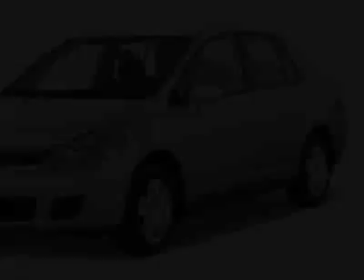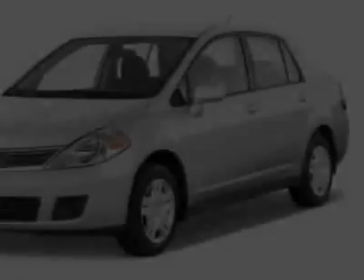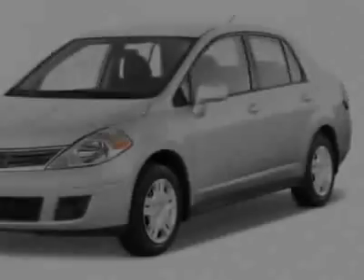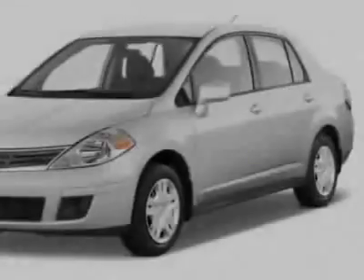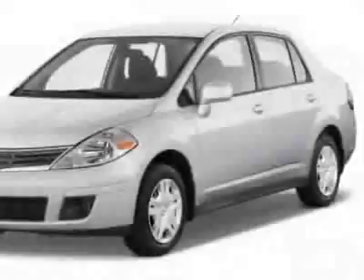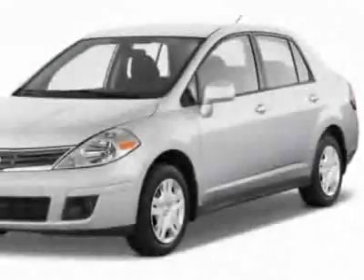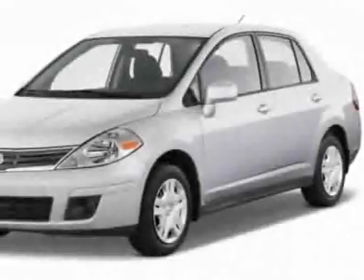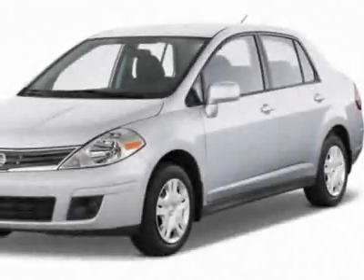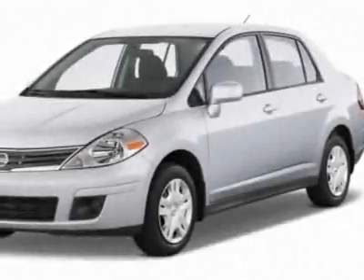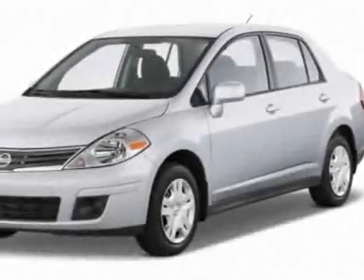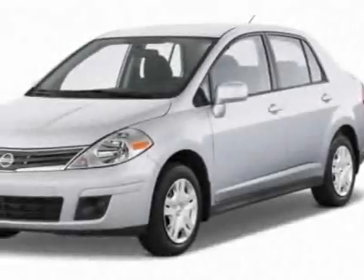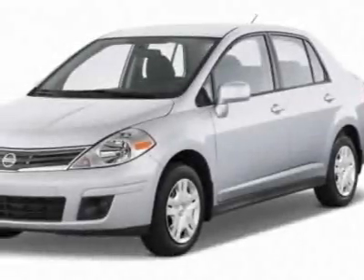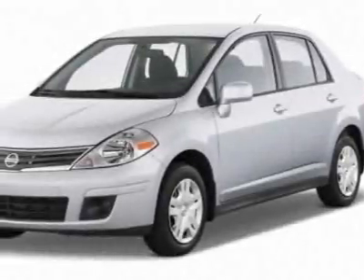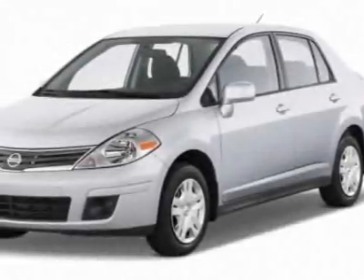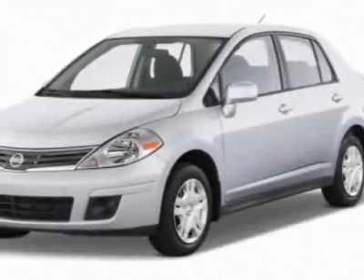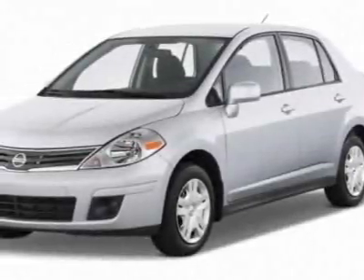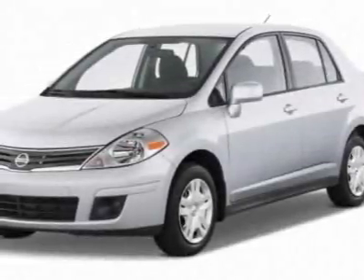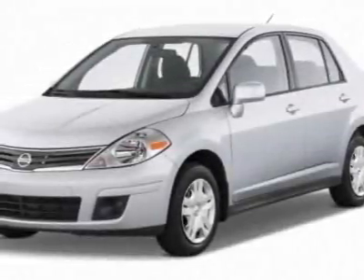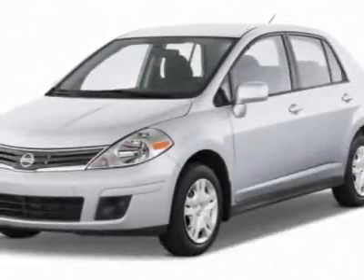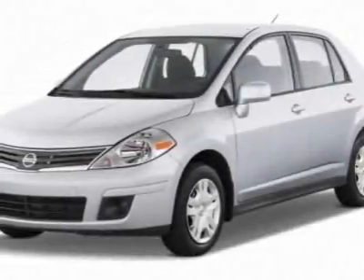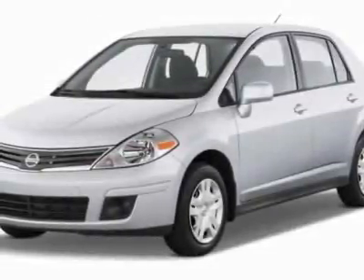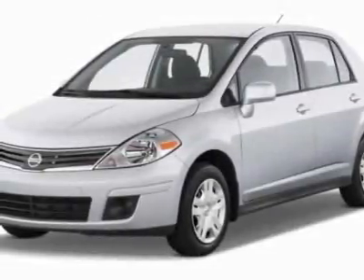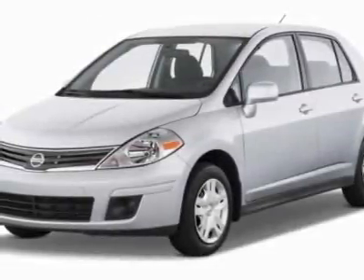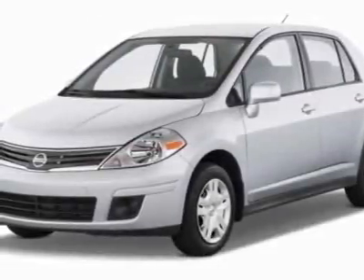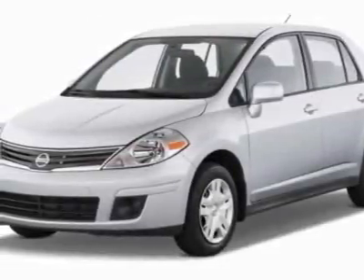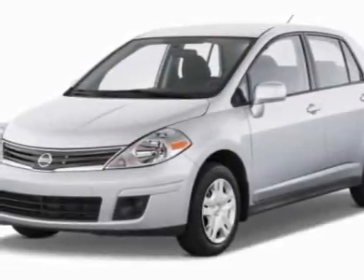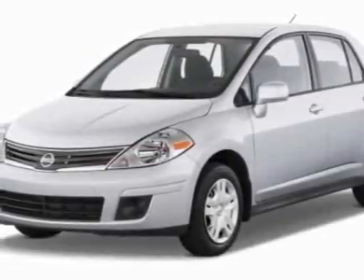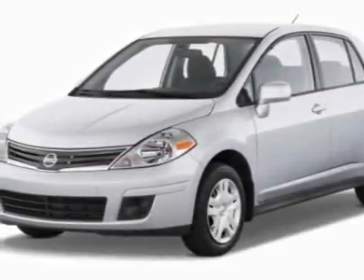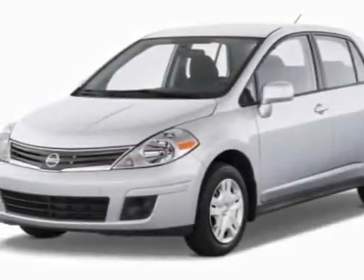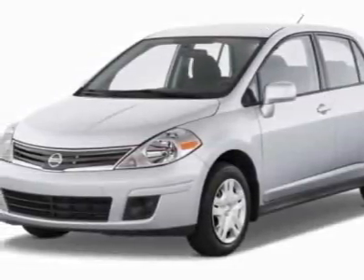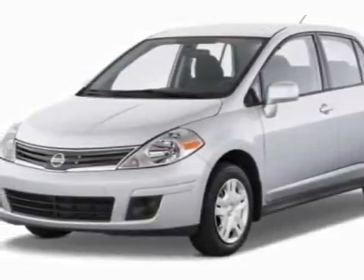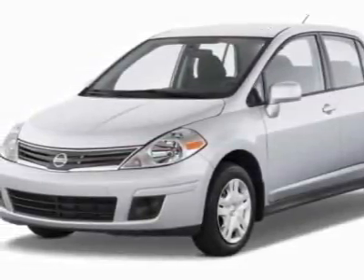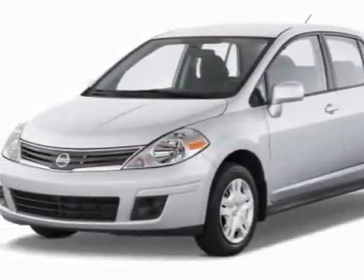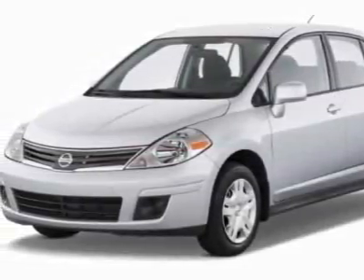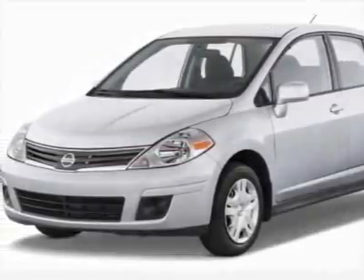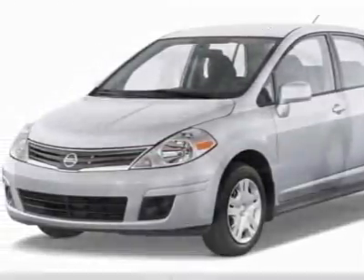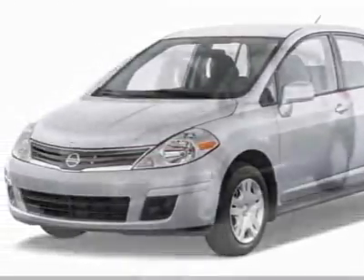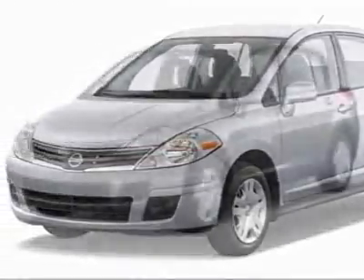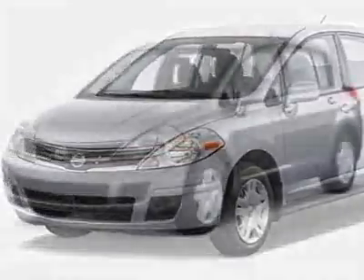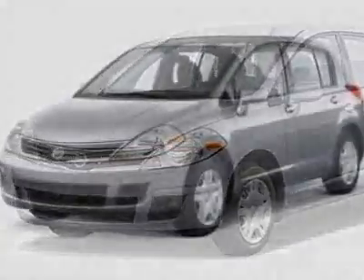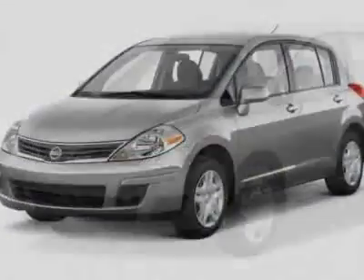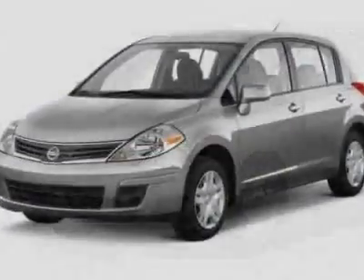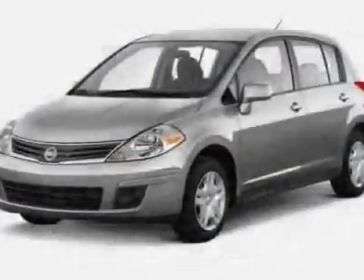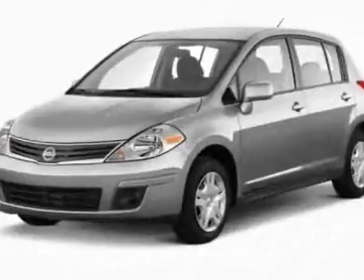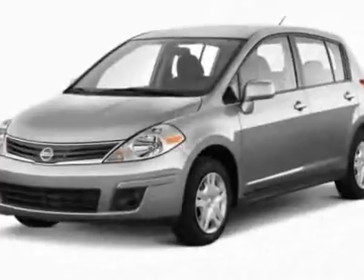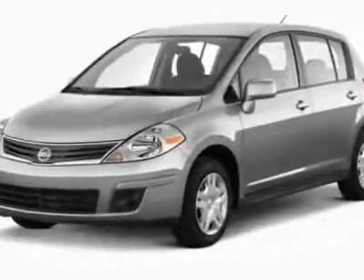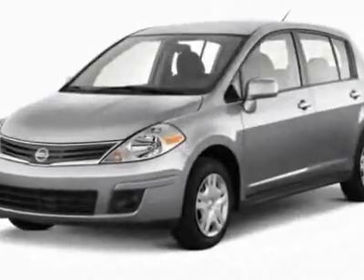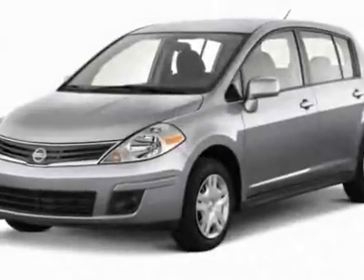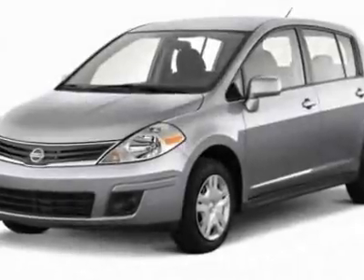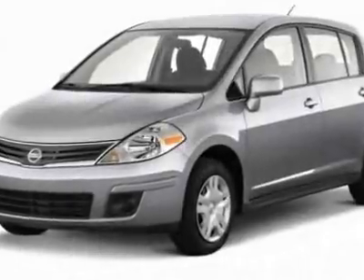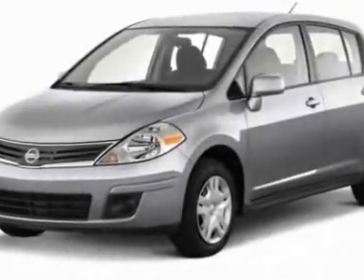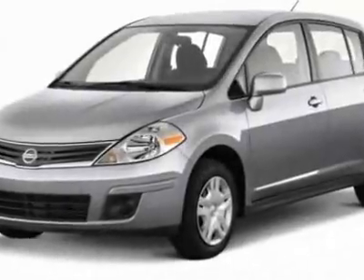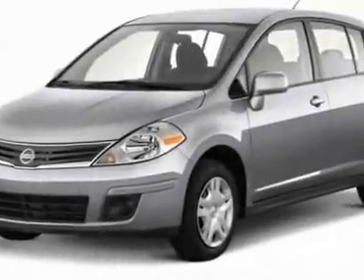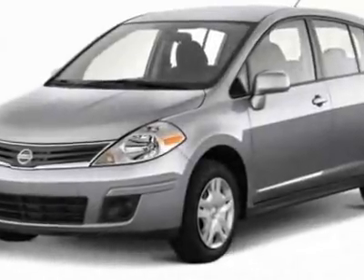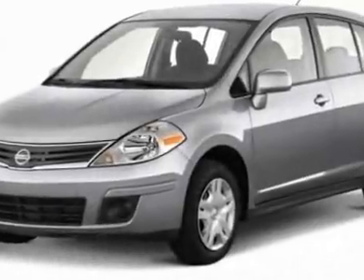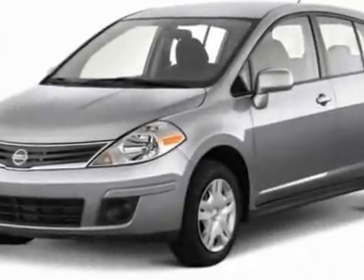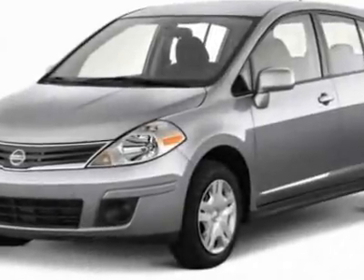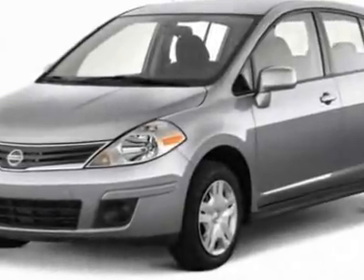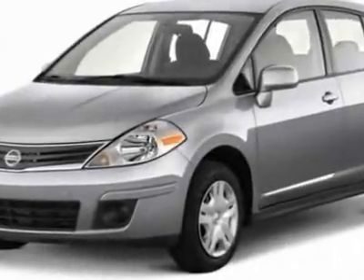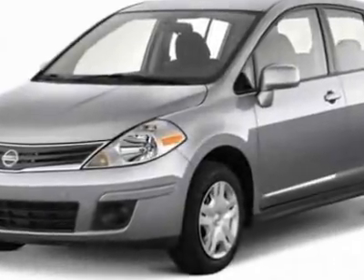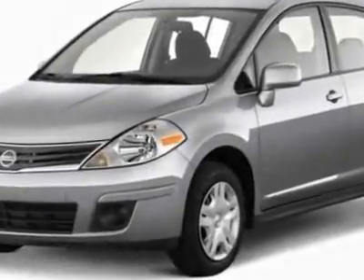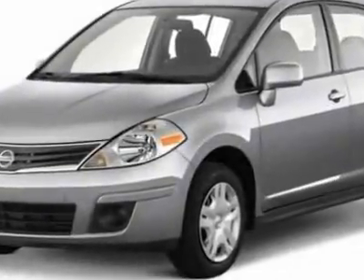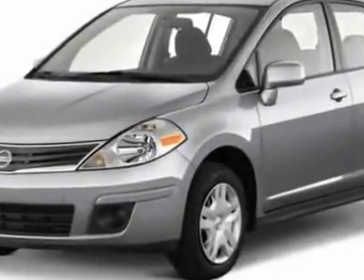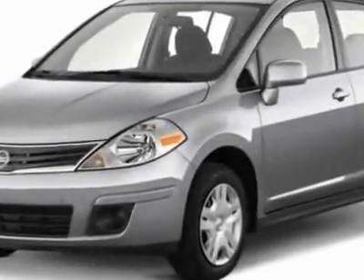Come take a look at this new 2011 Nissan Versa. For your protection, this vehicle has a full factory warranty.